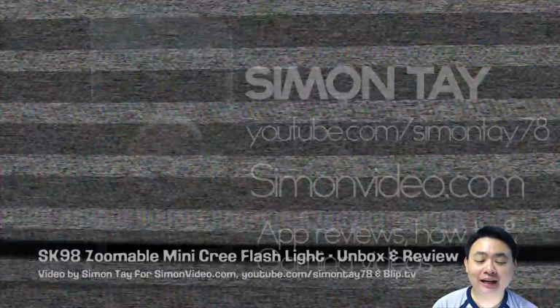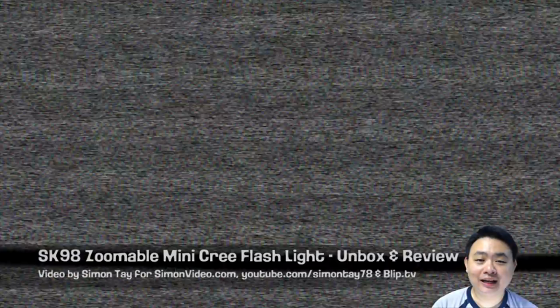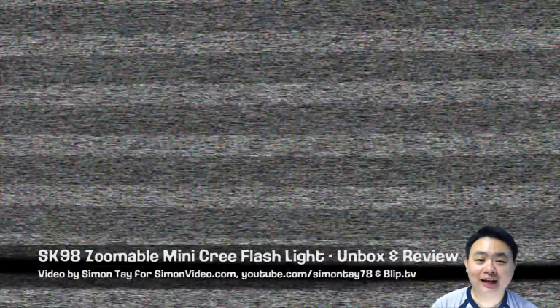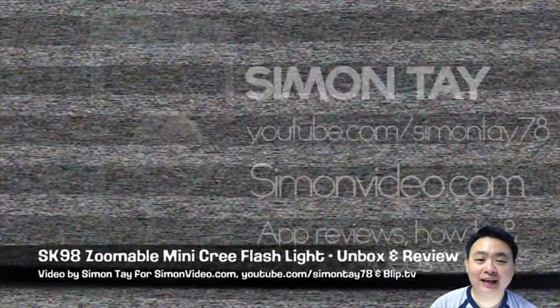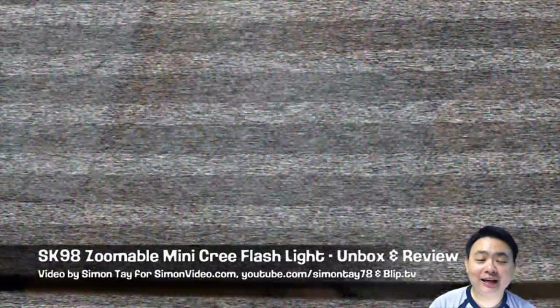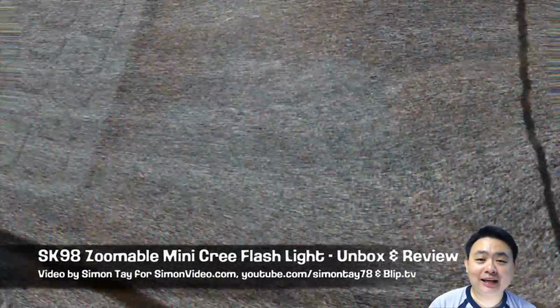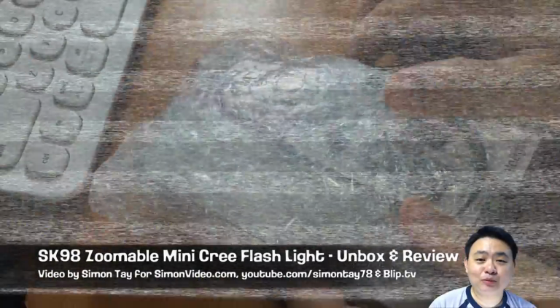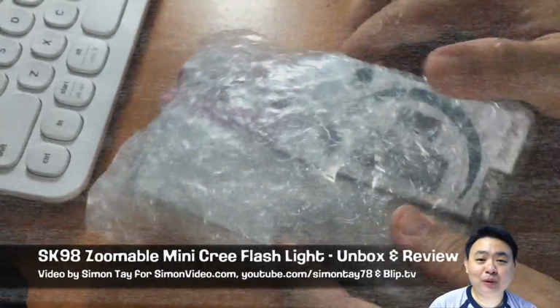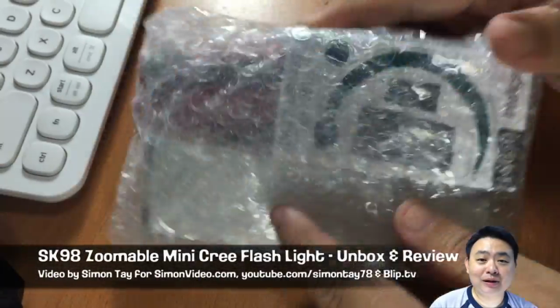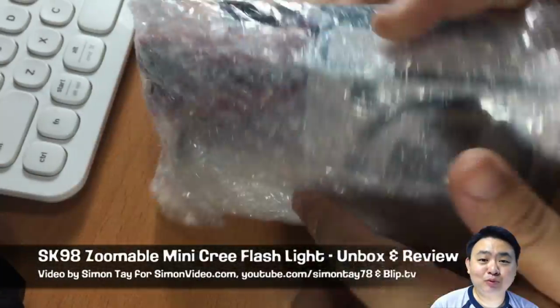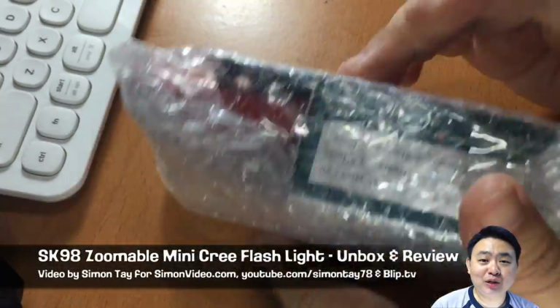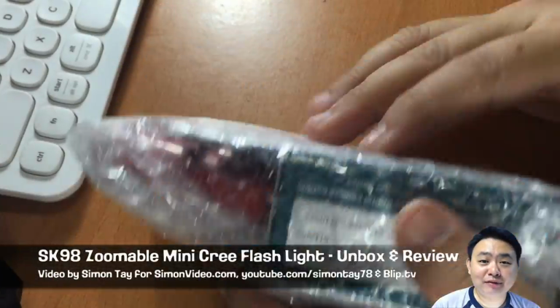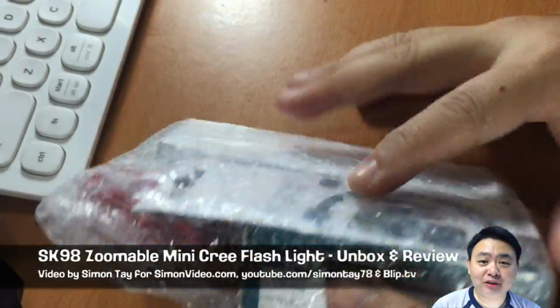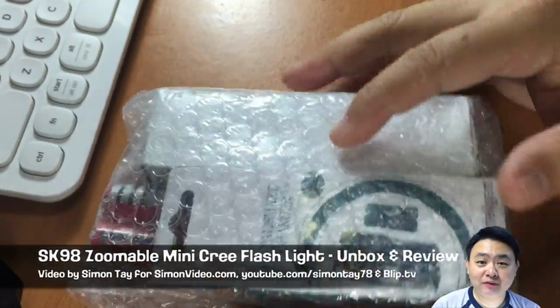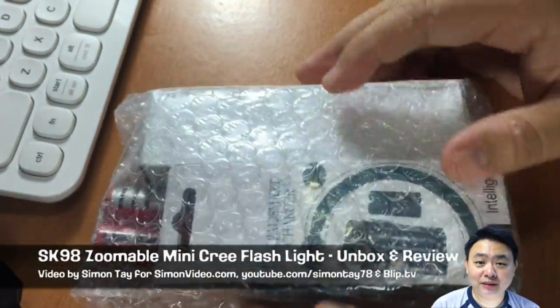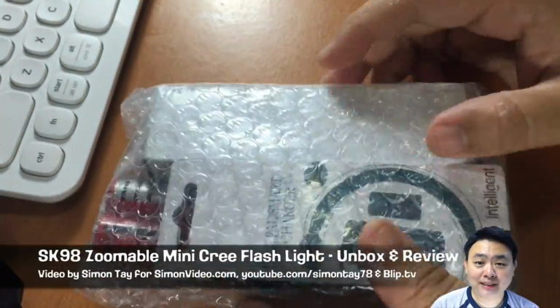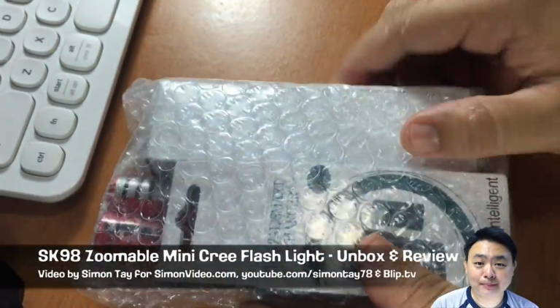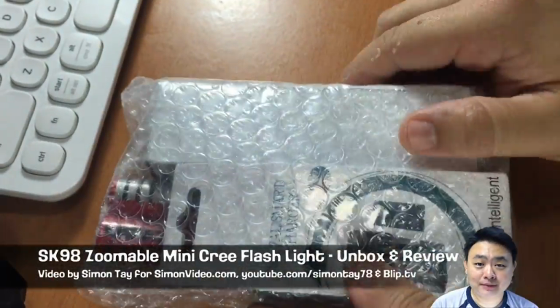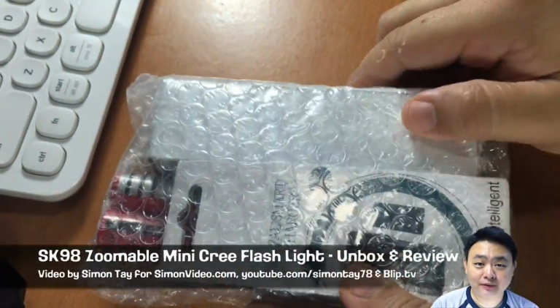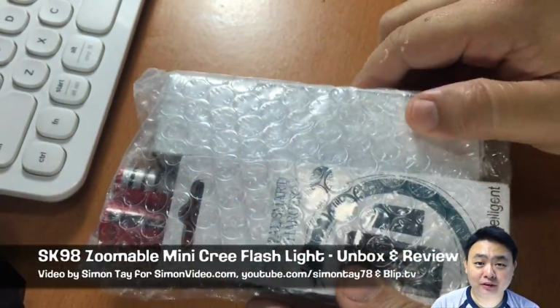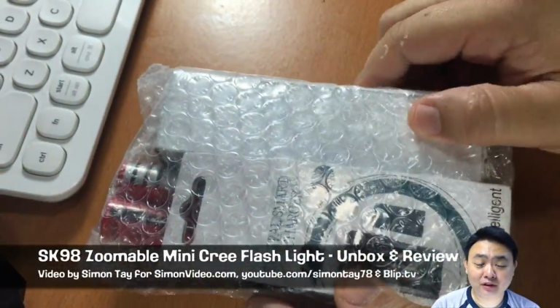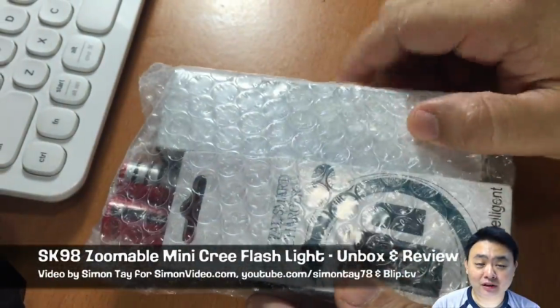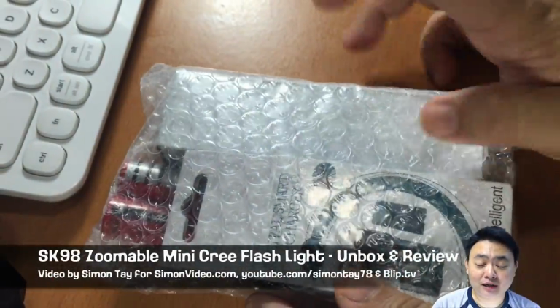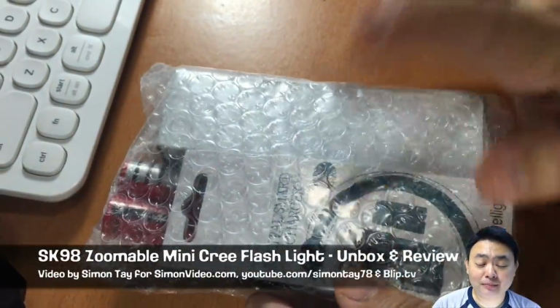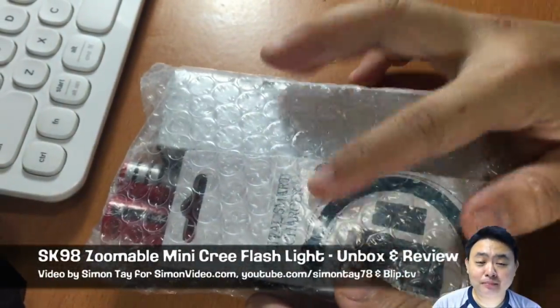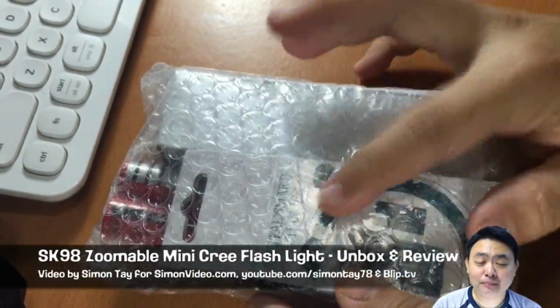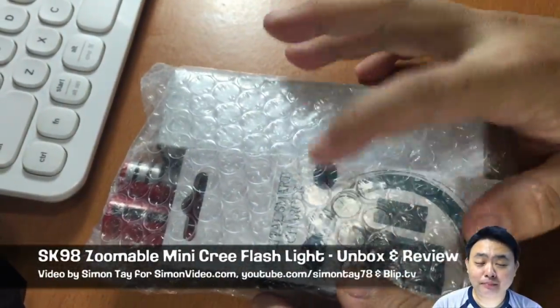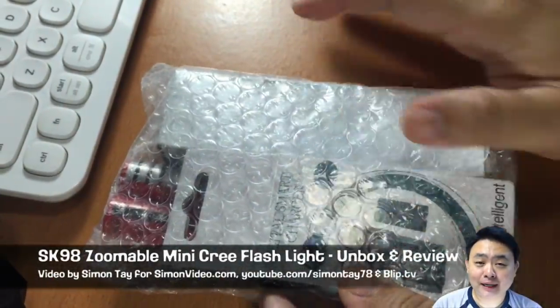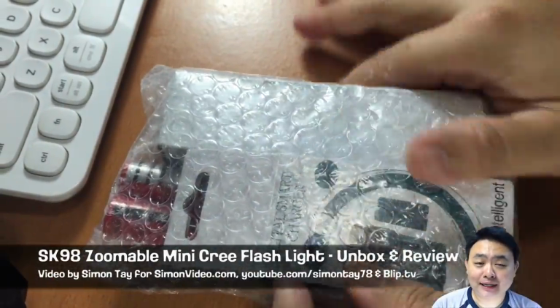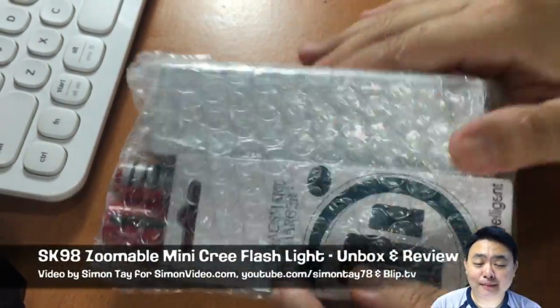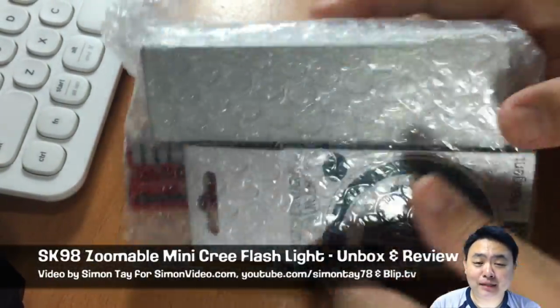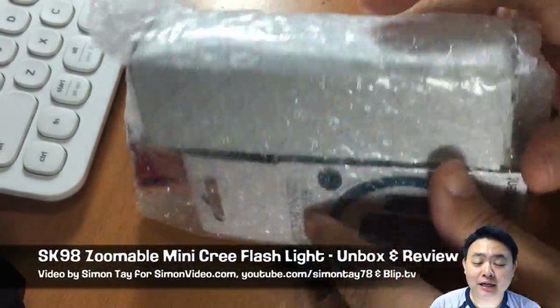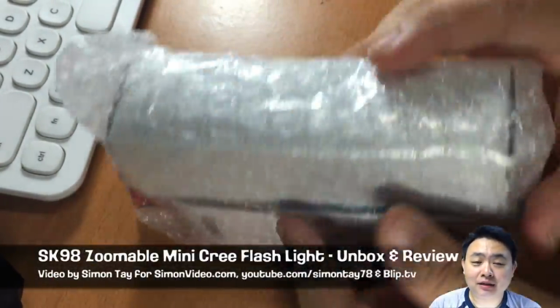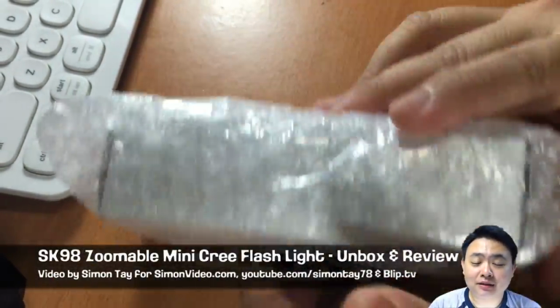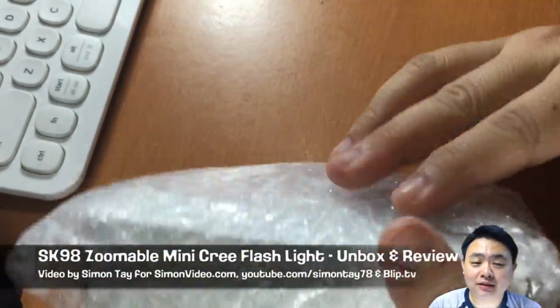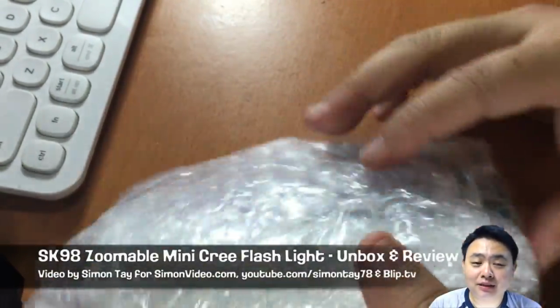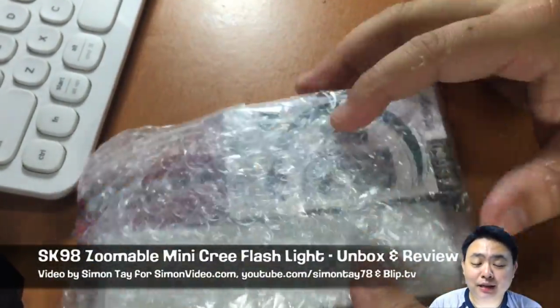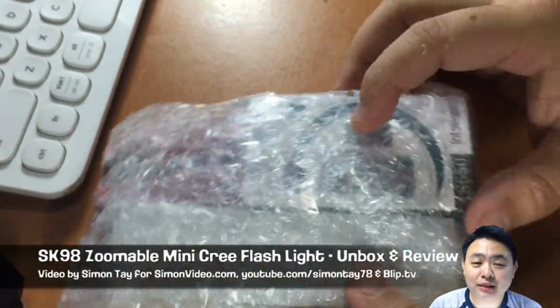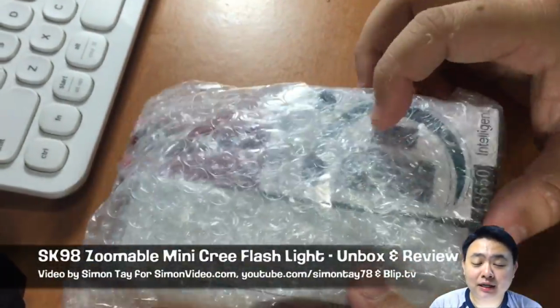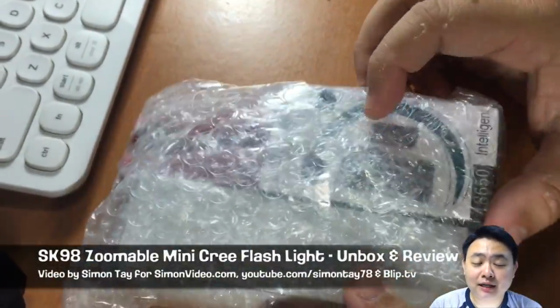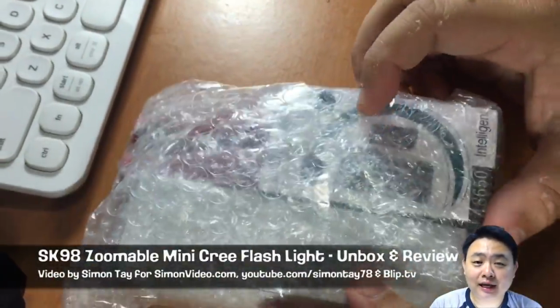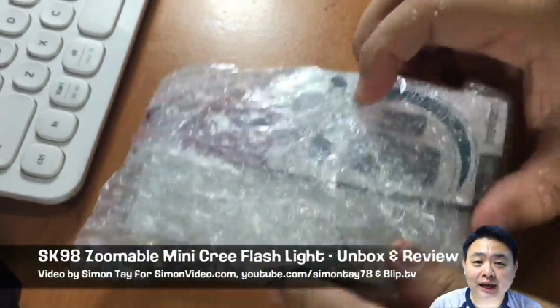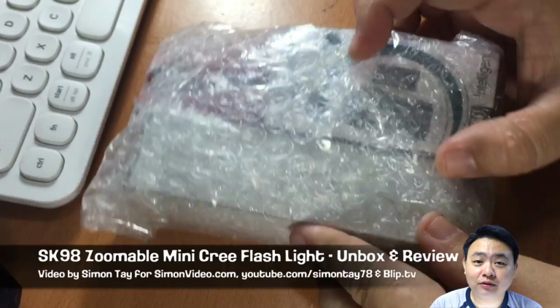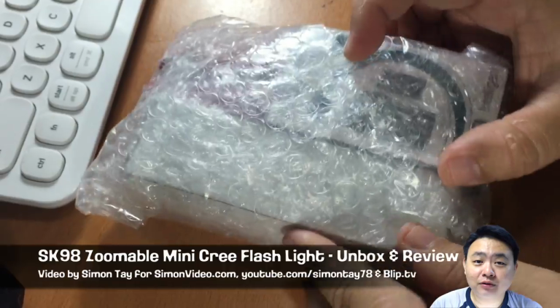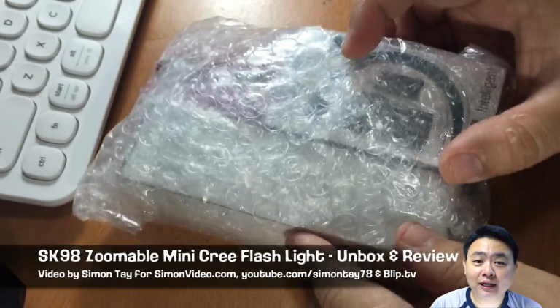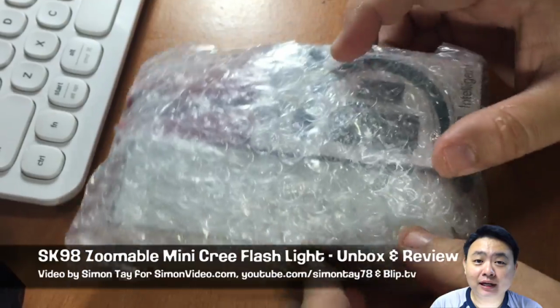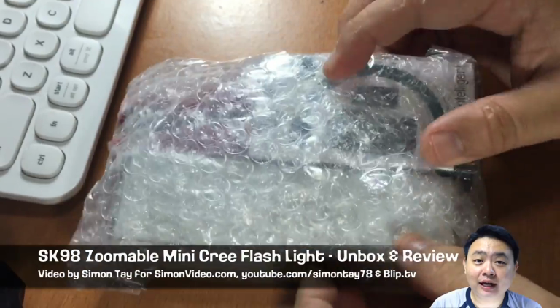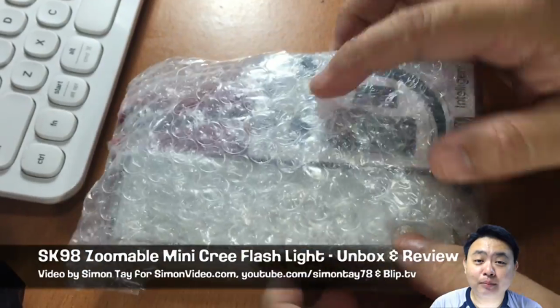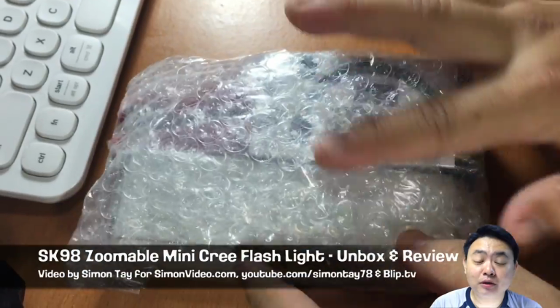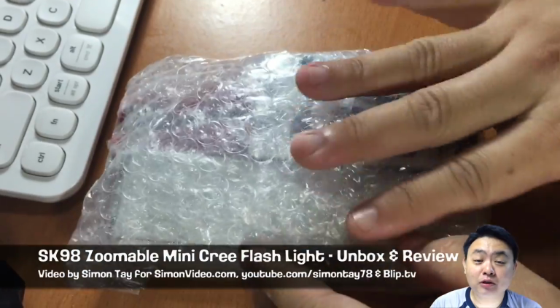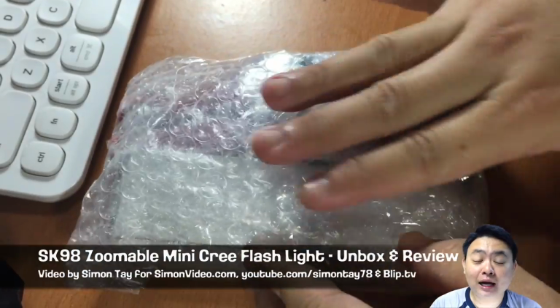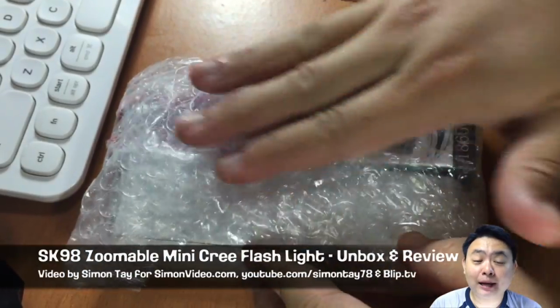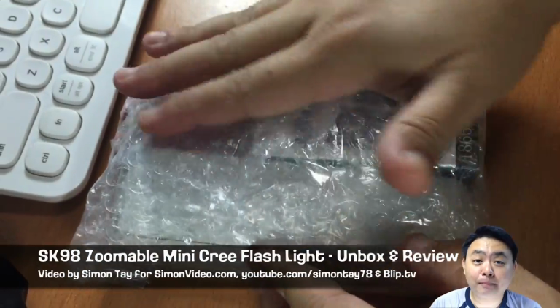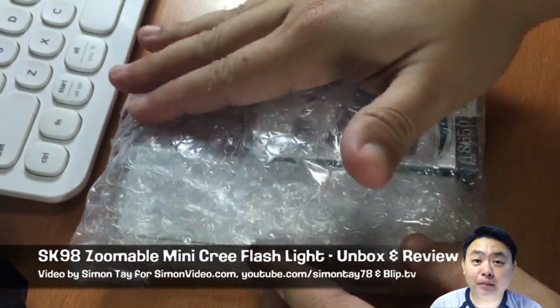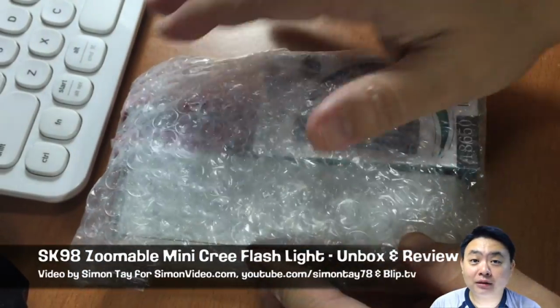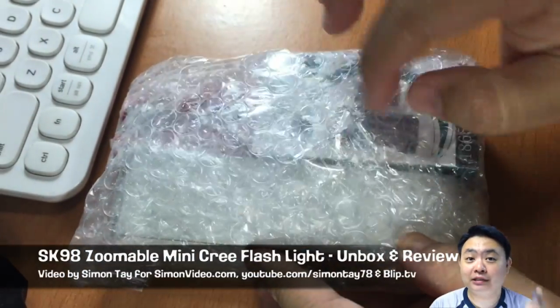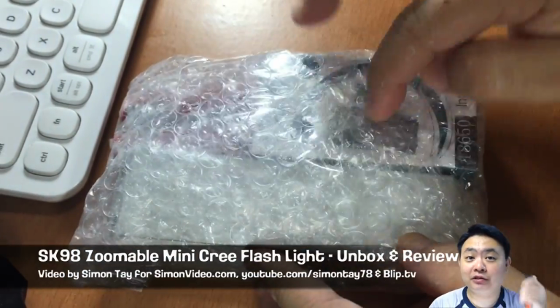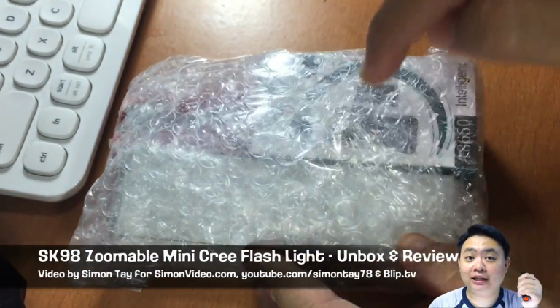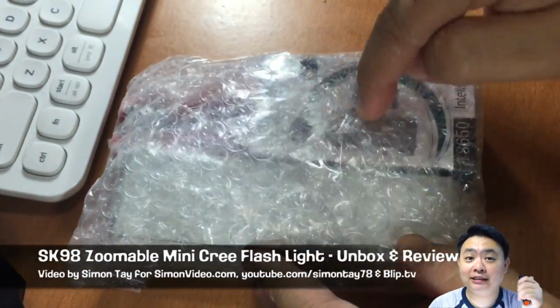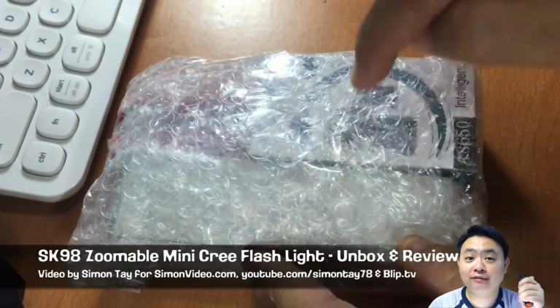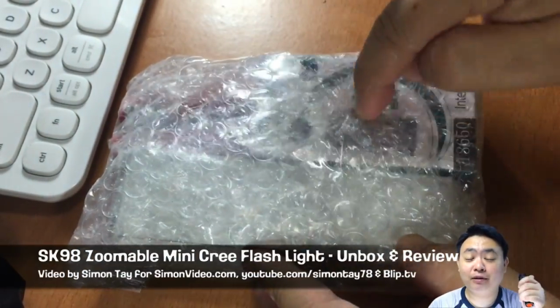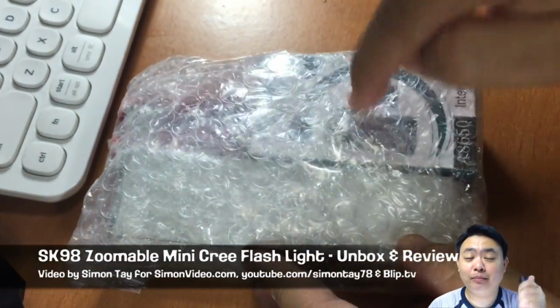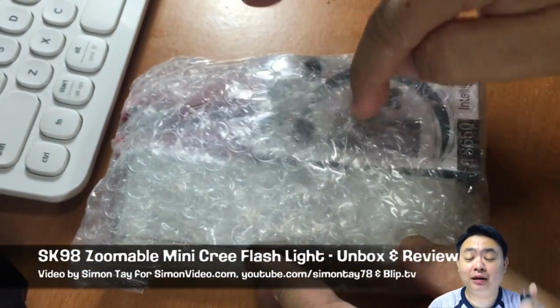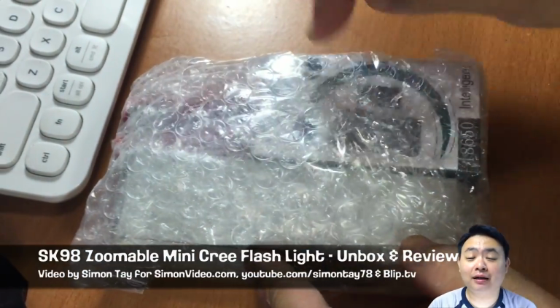Hey guys, welcome to live video for simonsvideo.com. My name is Simon Tay, and today I'm going to unbox, as you can see from behind, and review a very interesting product.